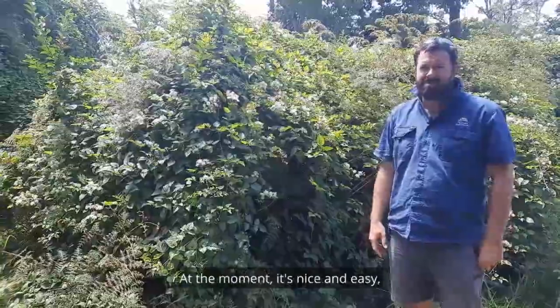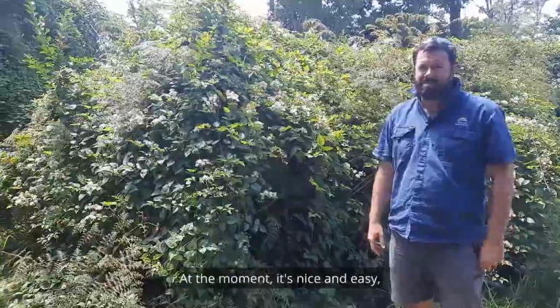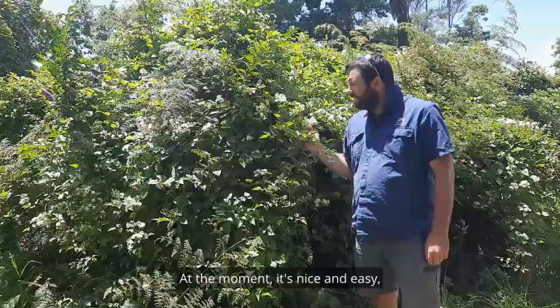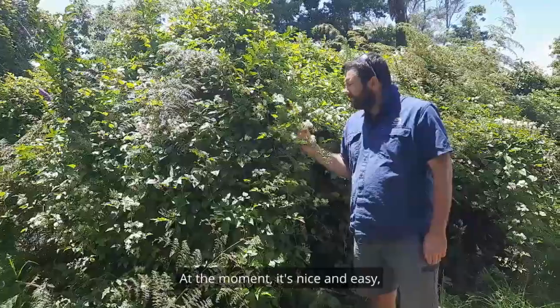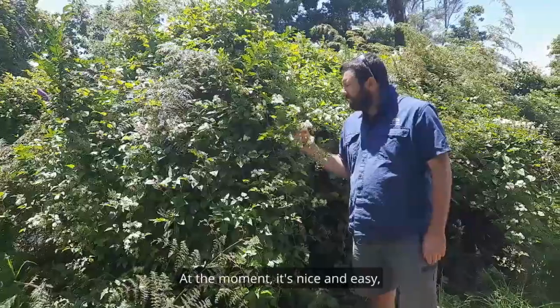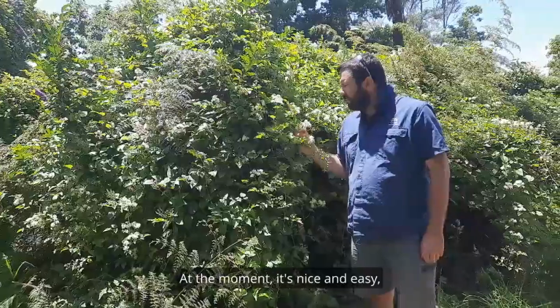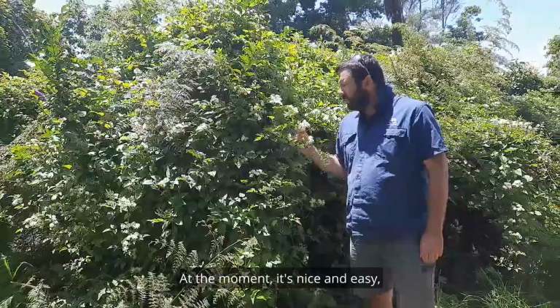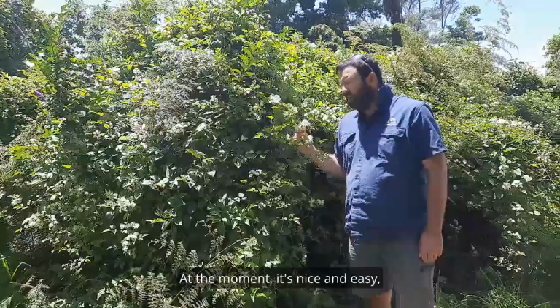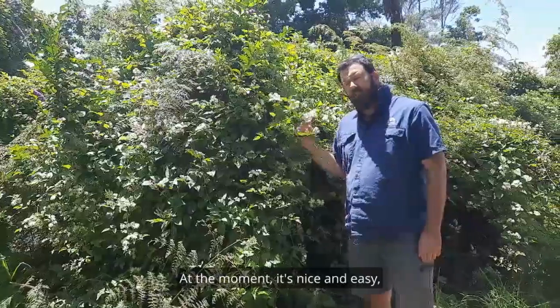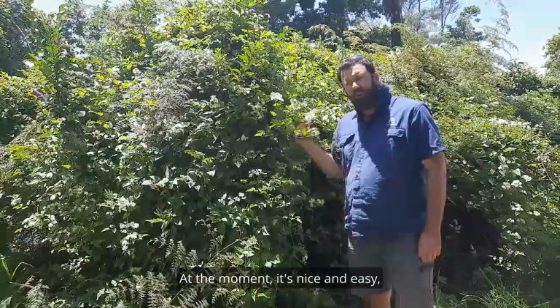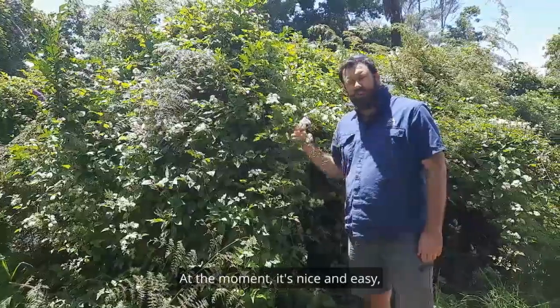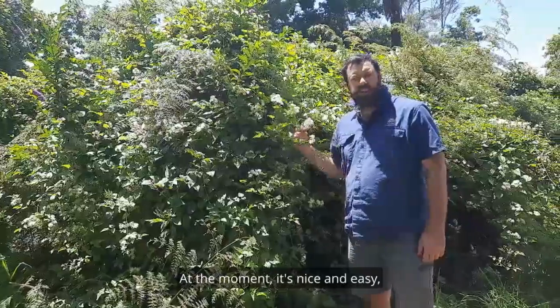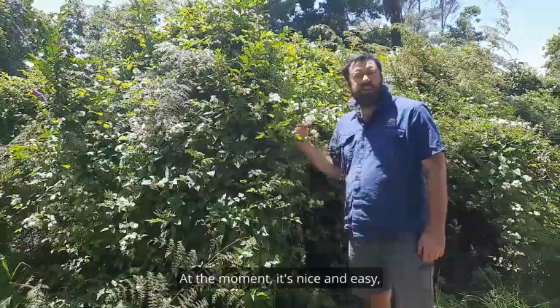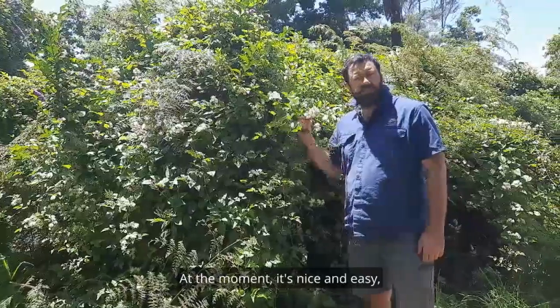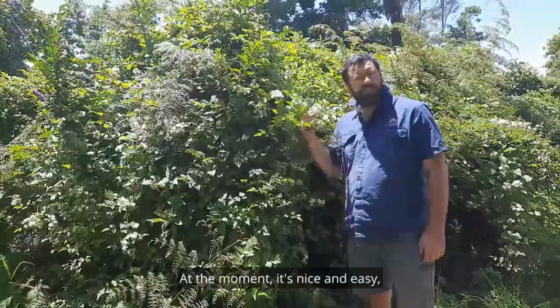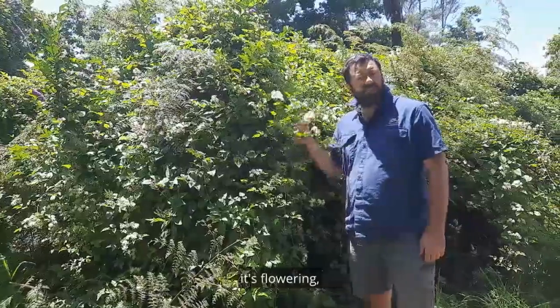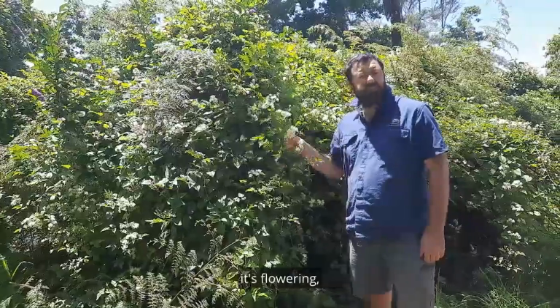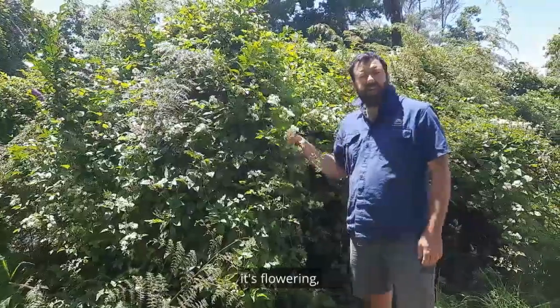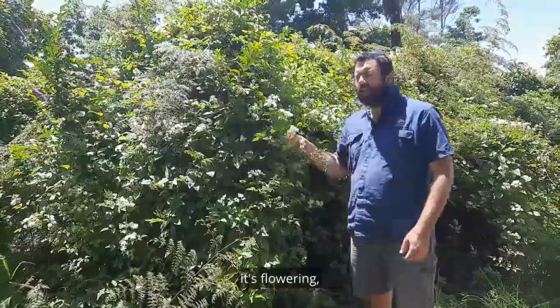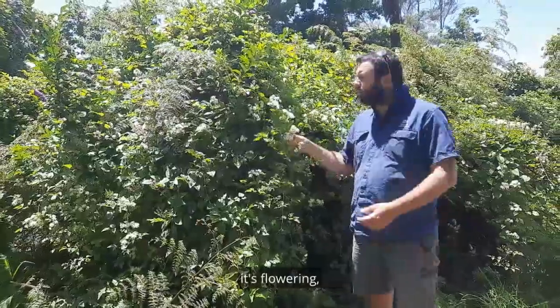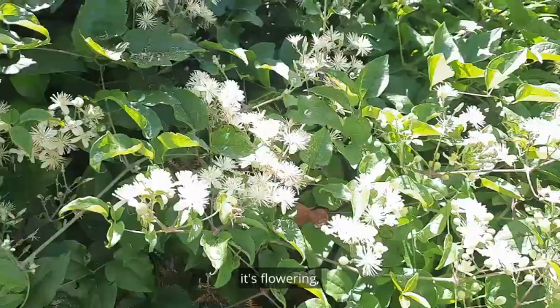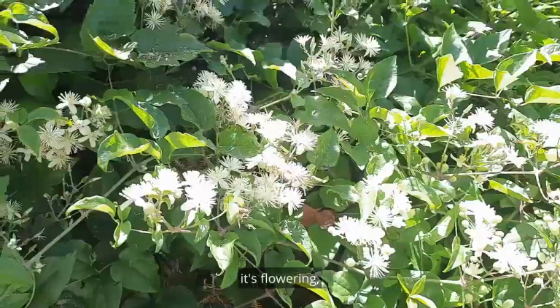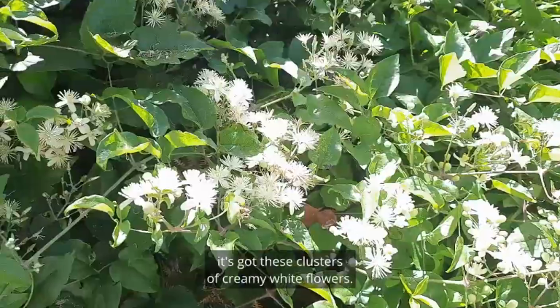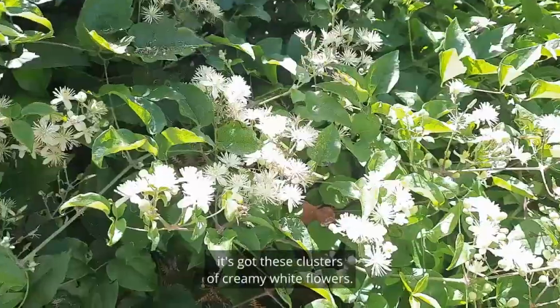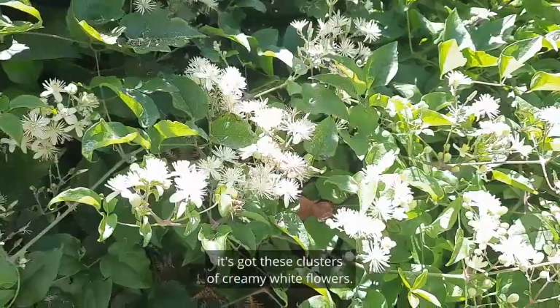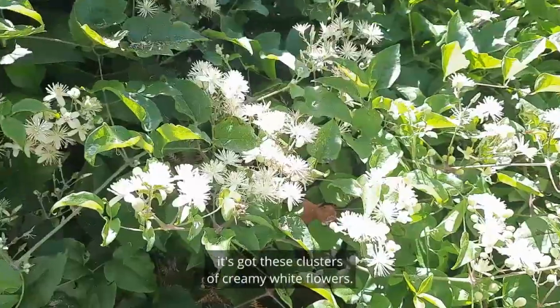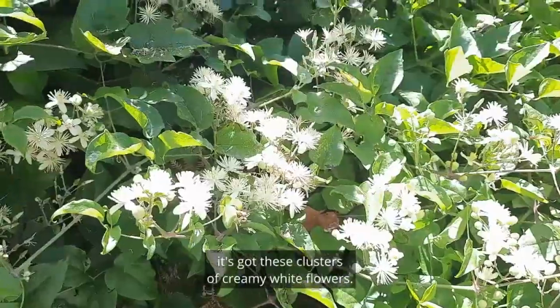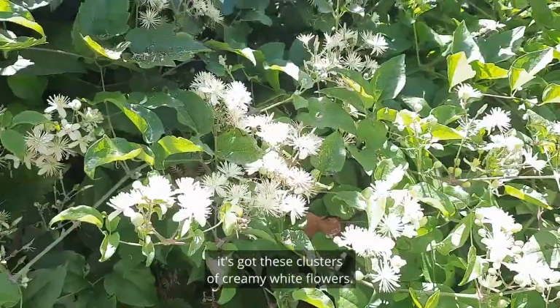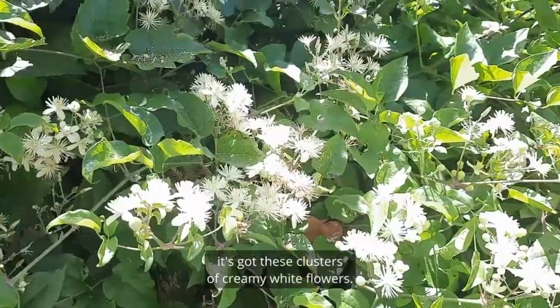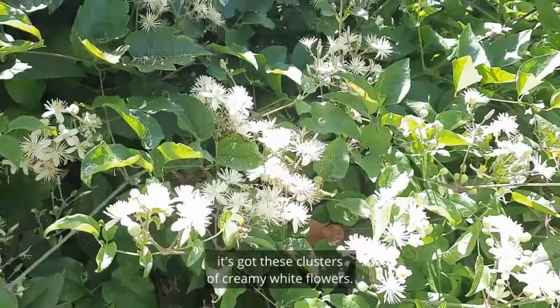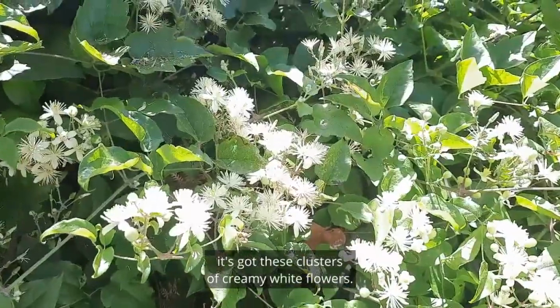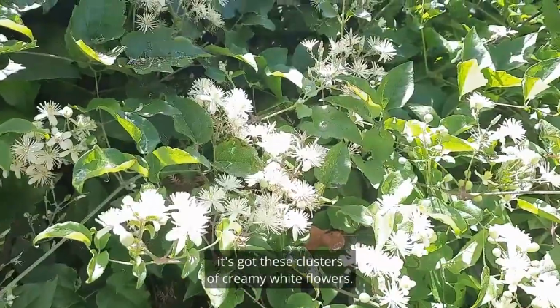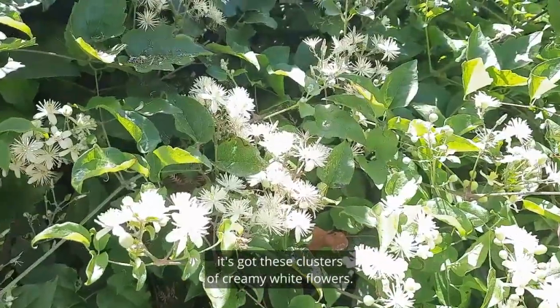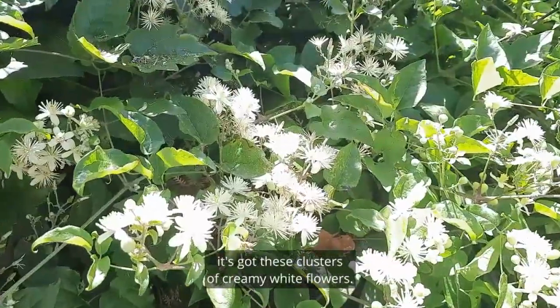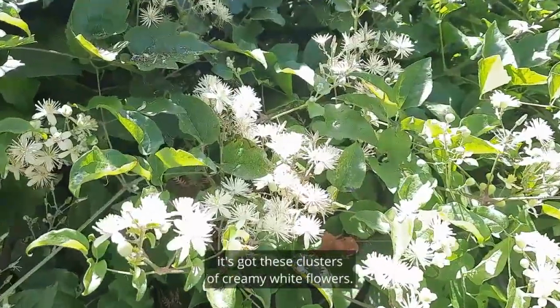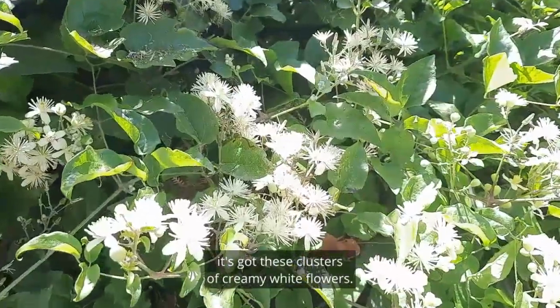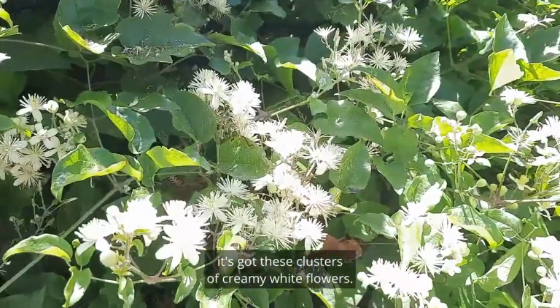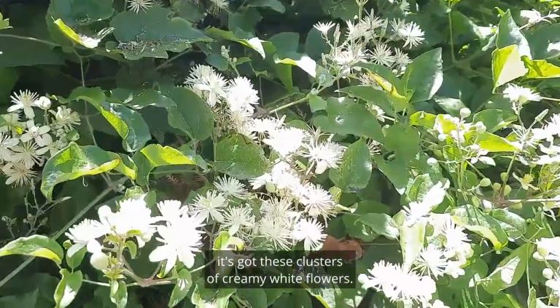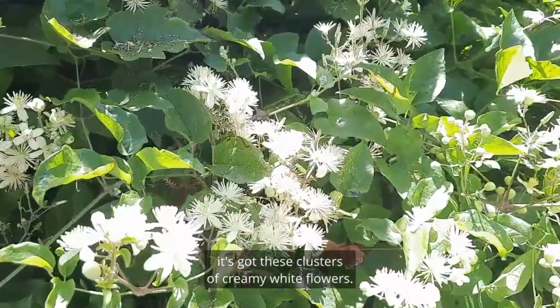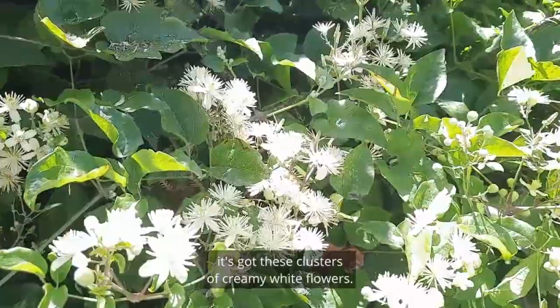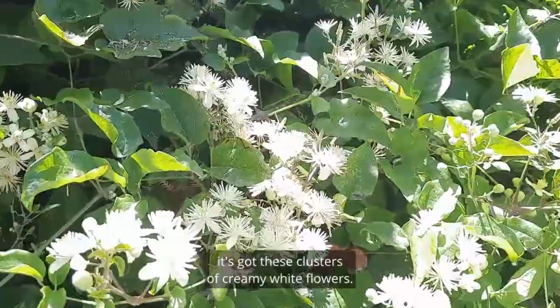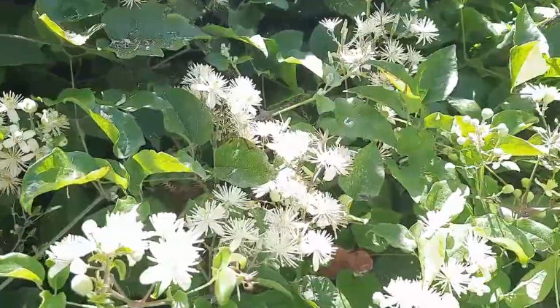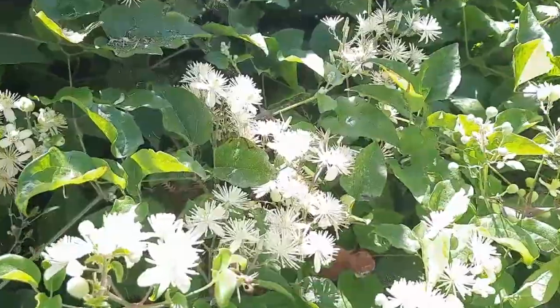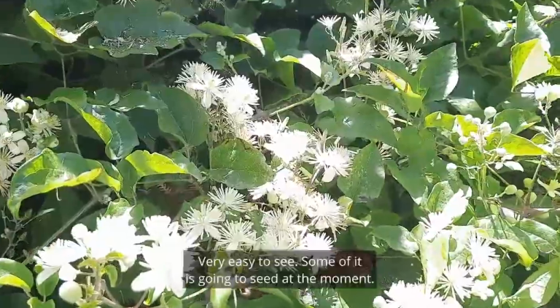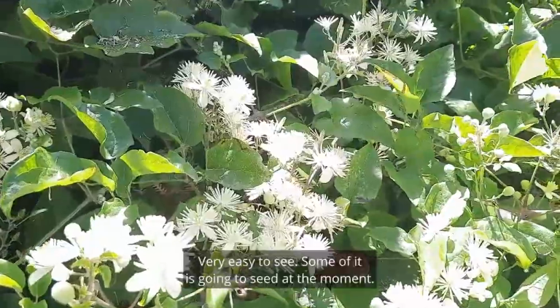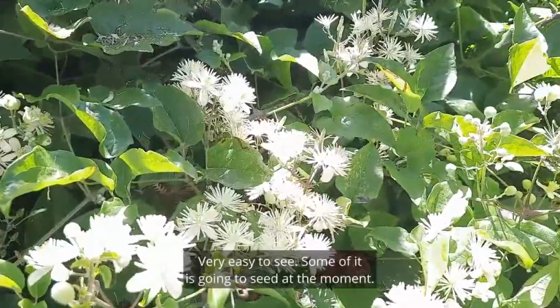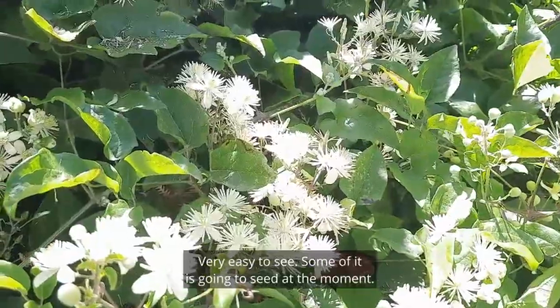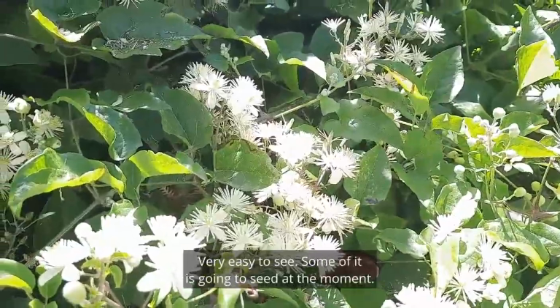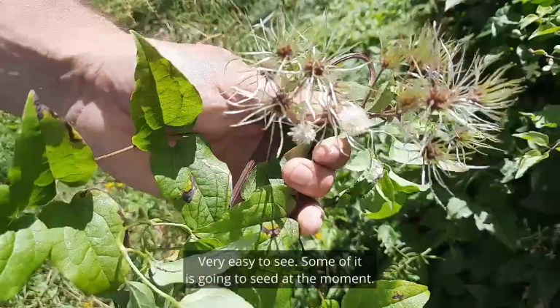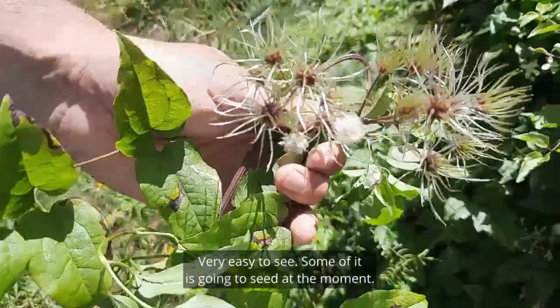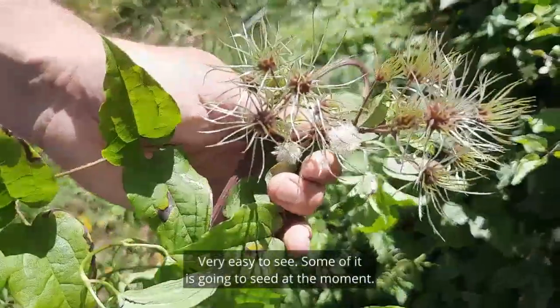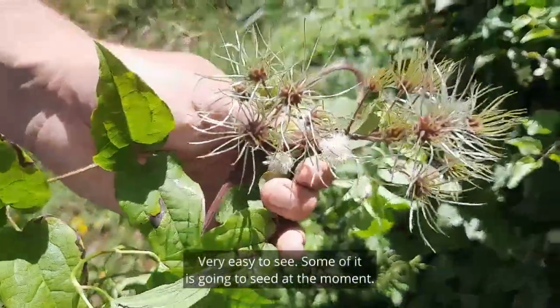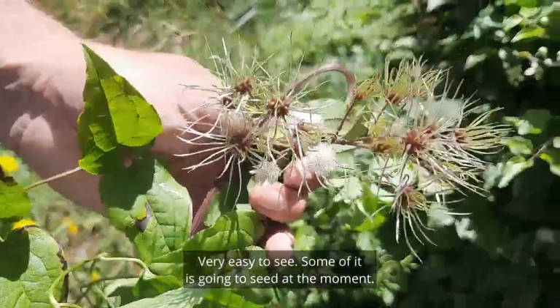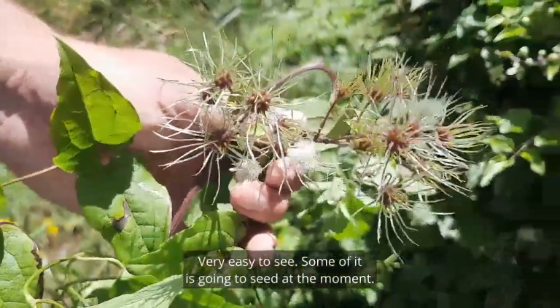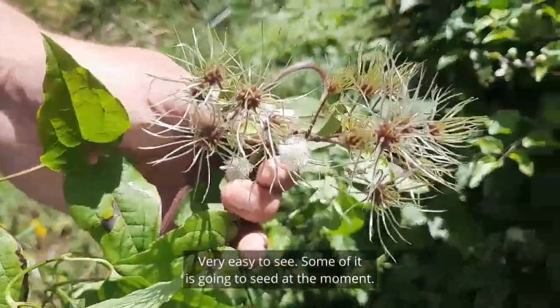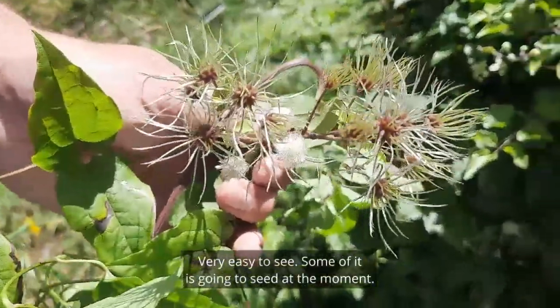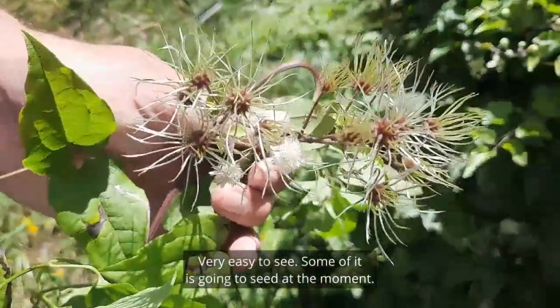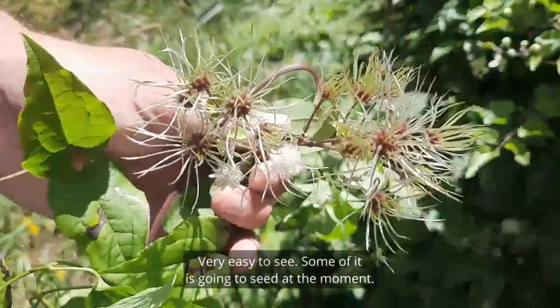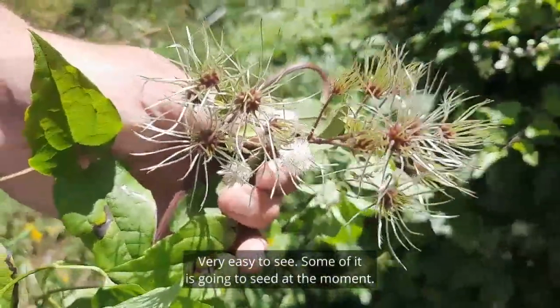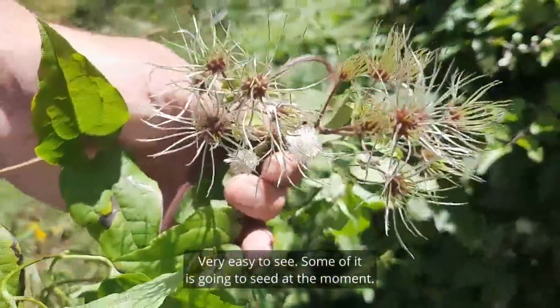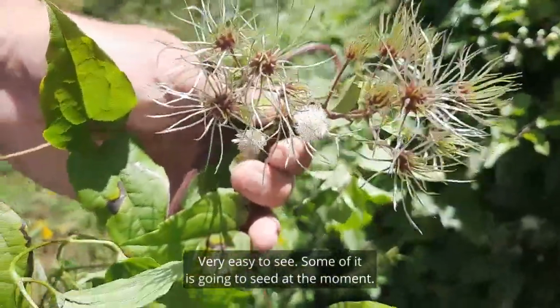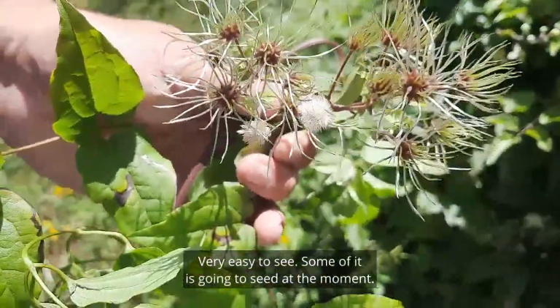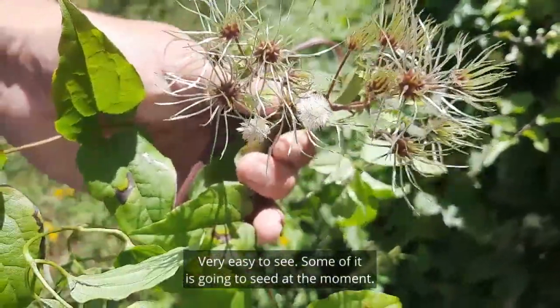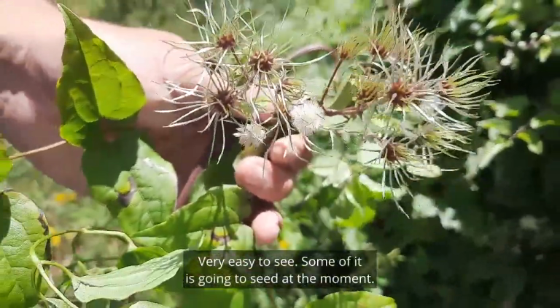At the moment it's nice and easy to spot — it's flowering, it's got these clusters of creamy white flowers, very easy to see. Some of it is going to seed at the moment.